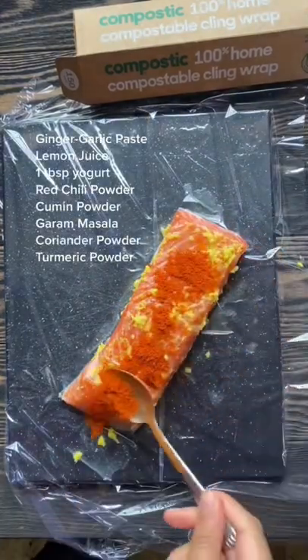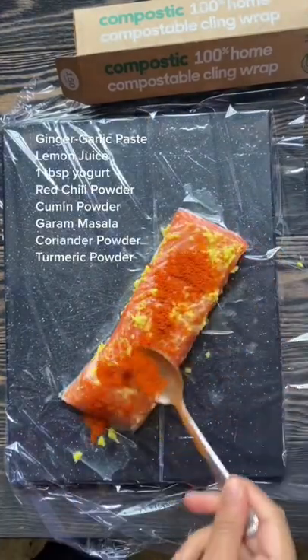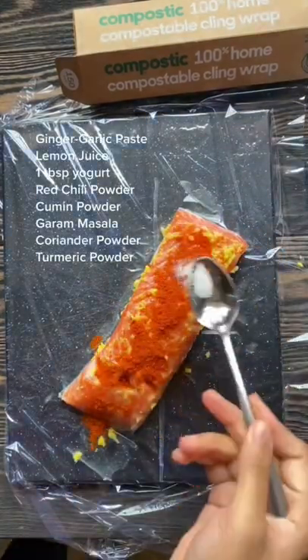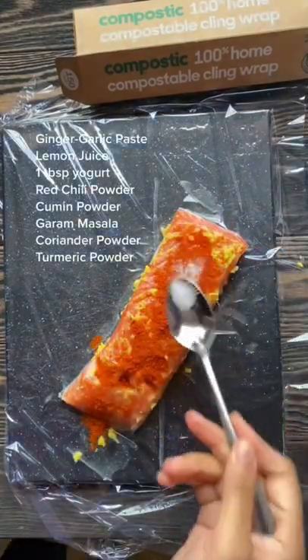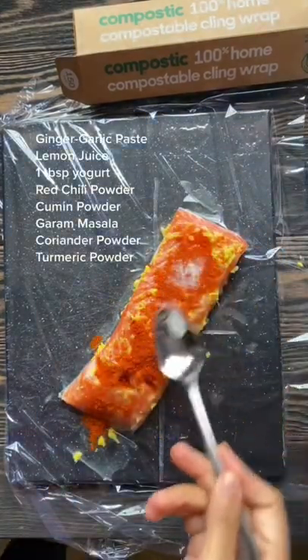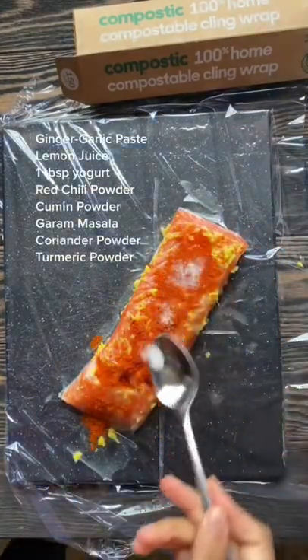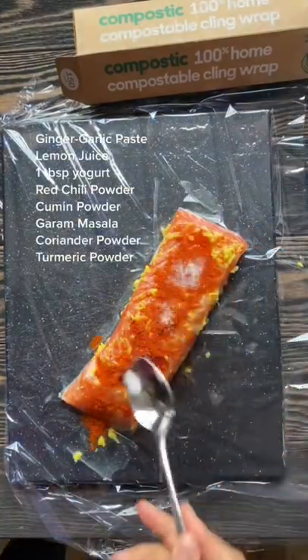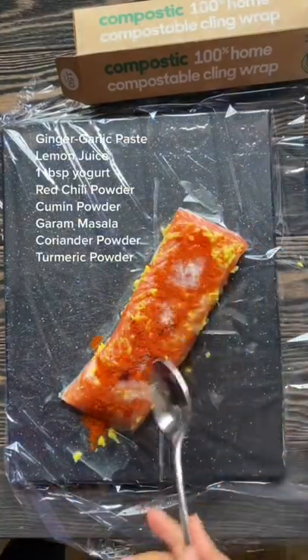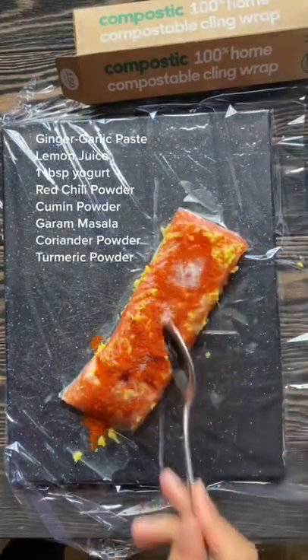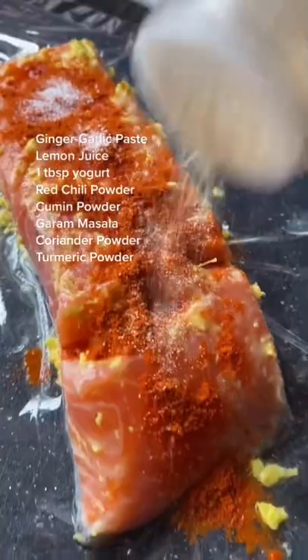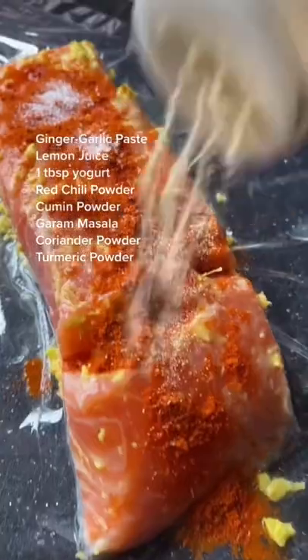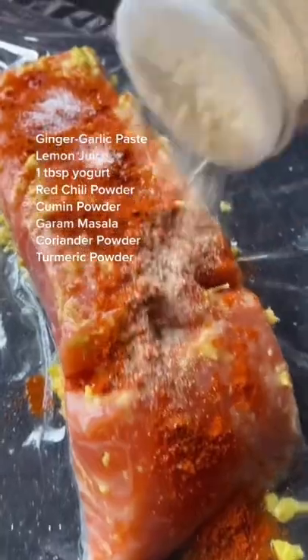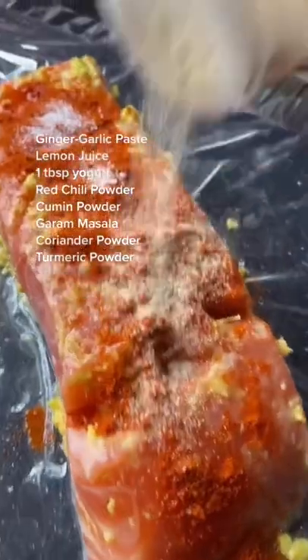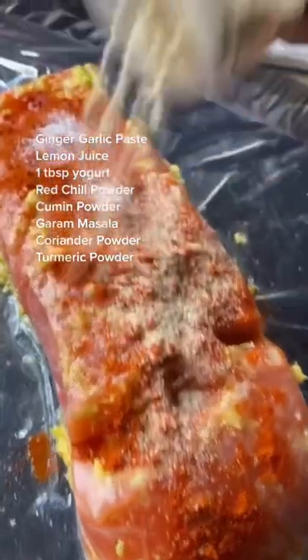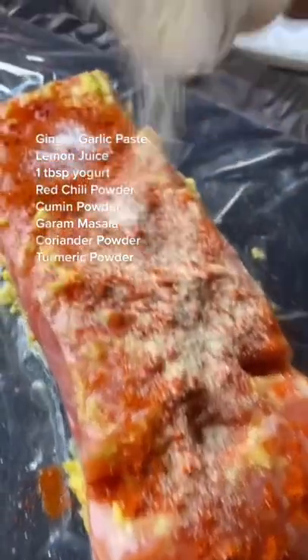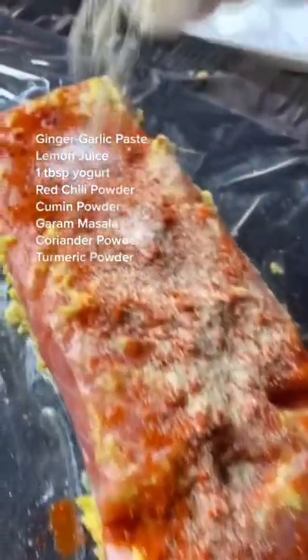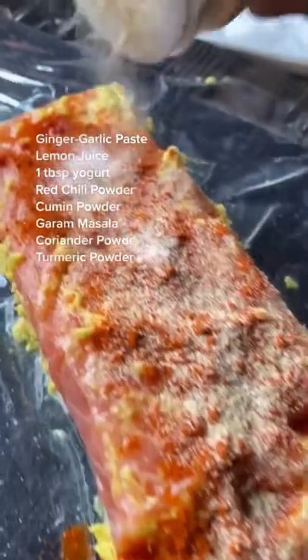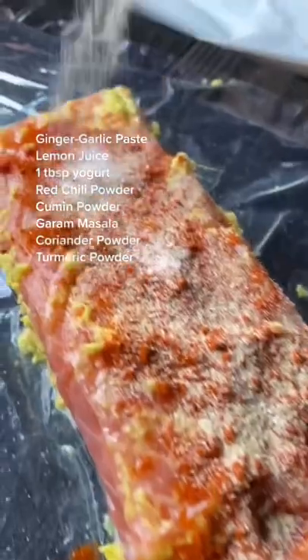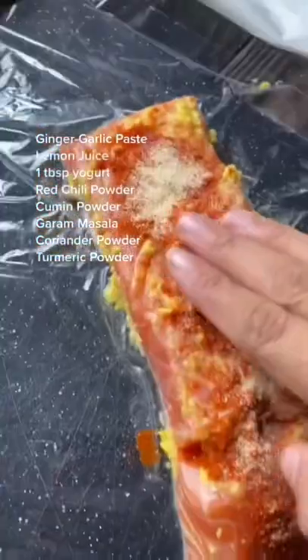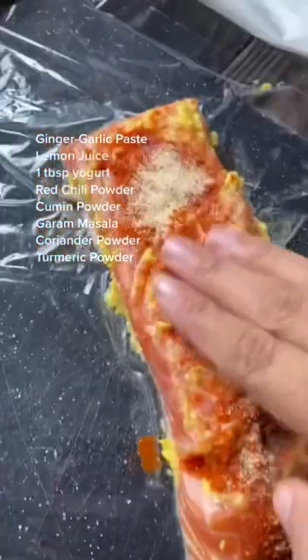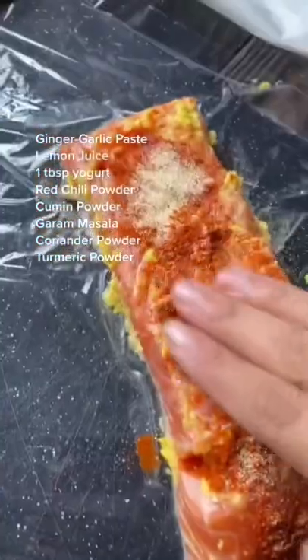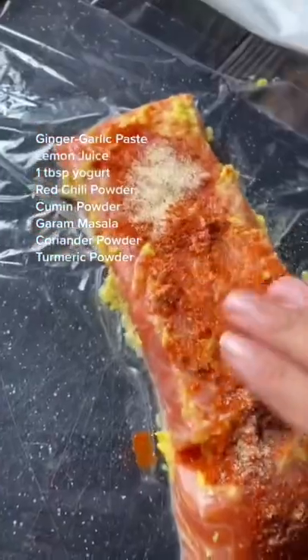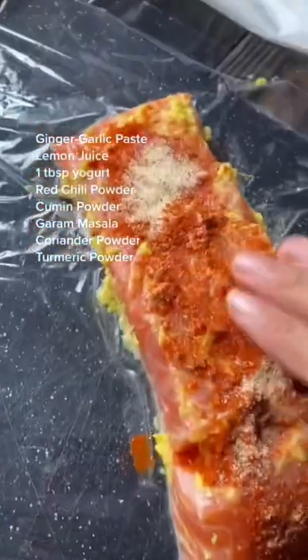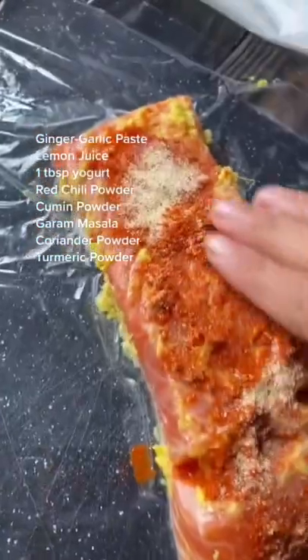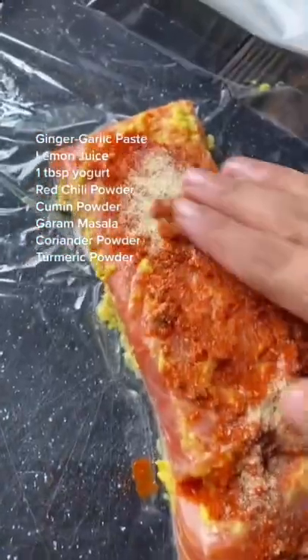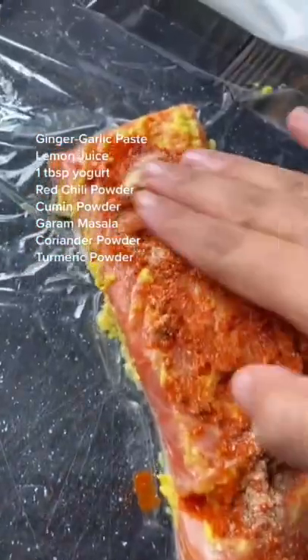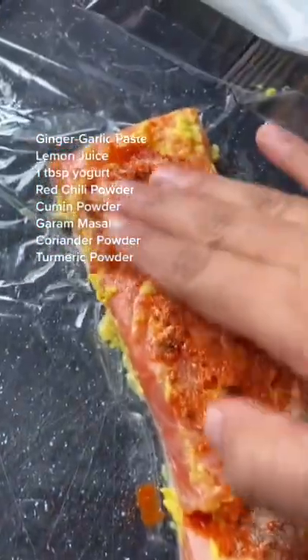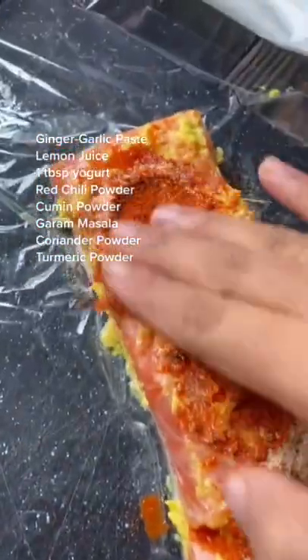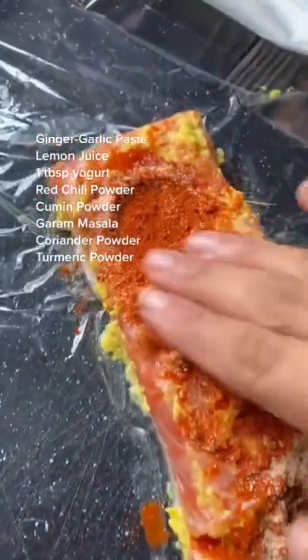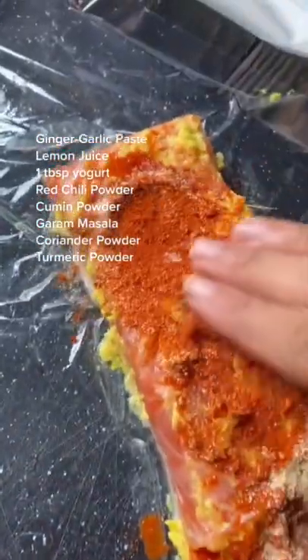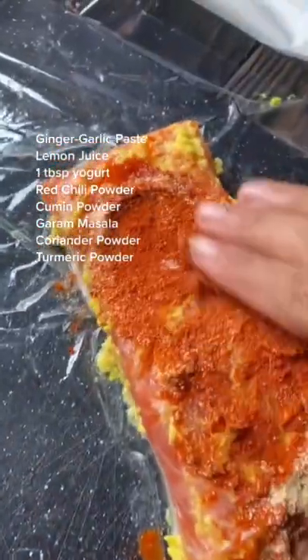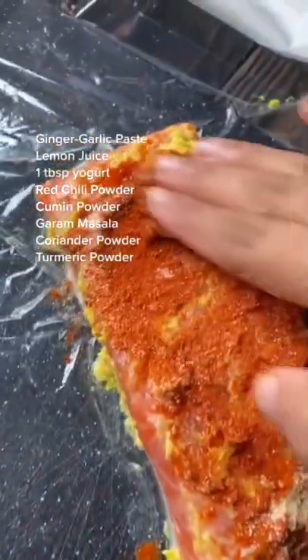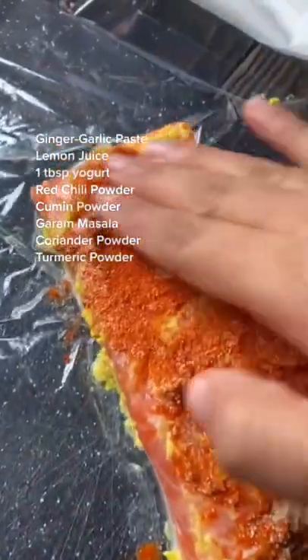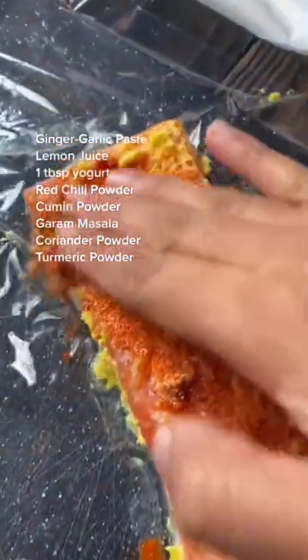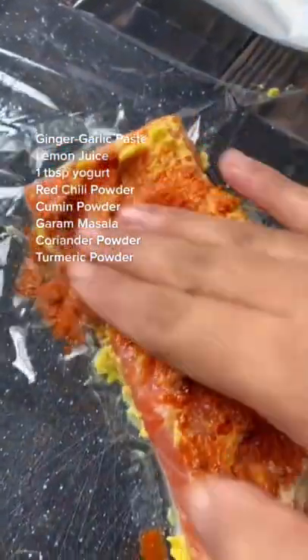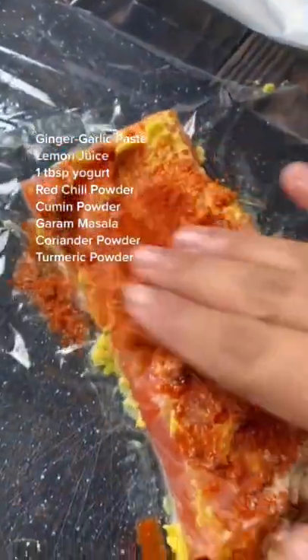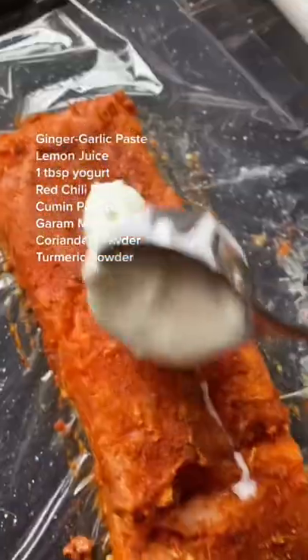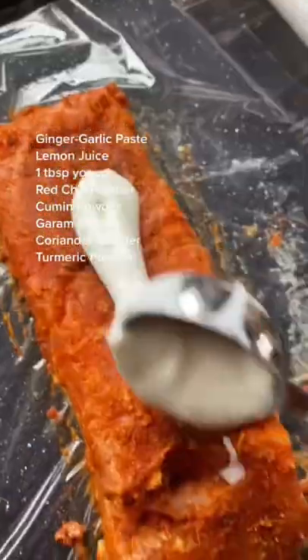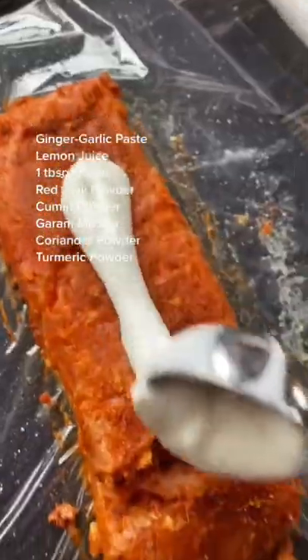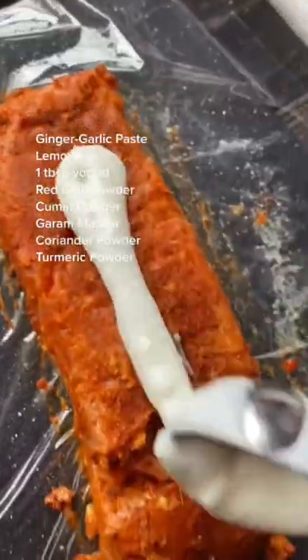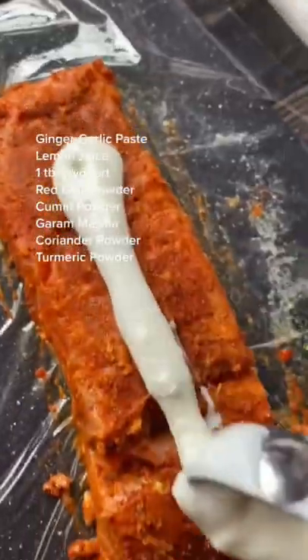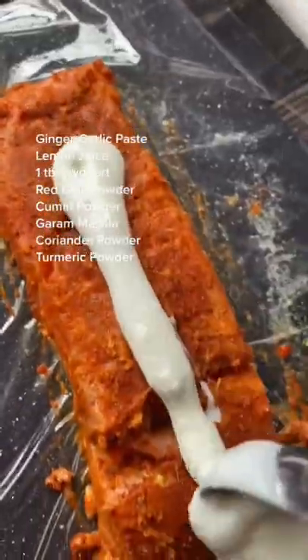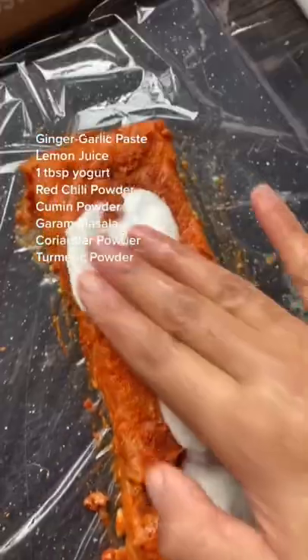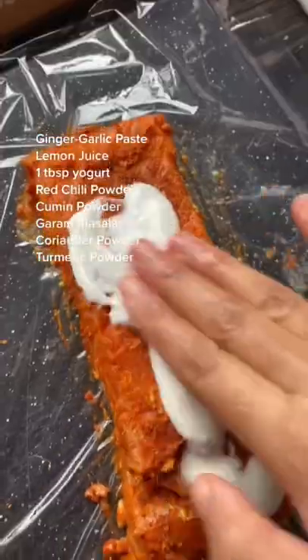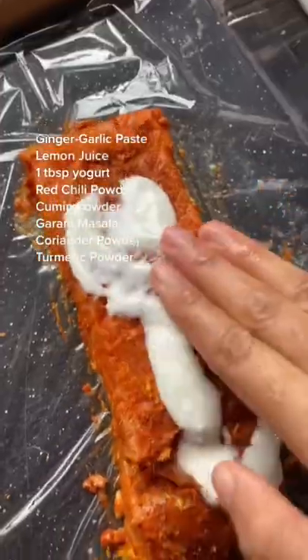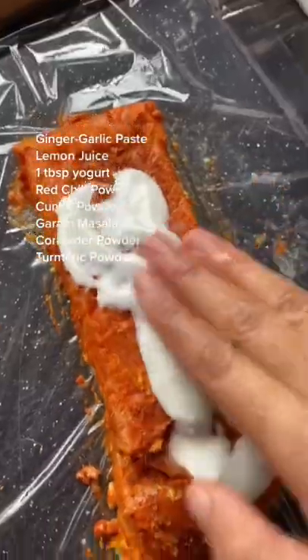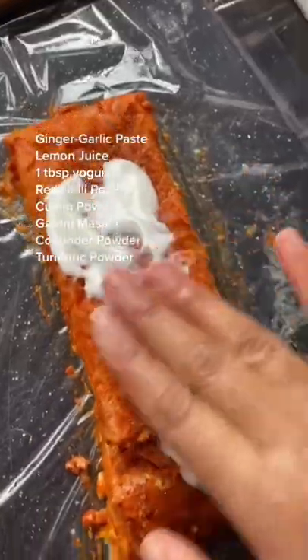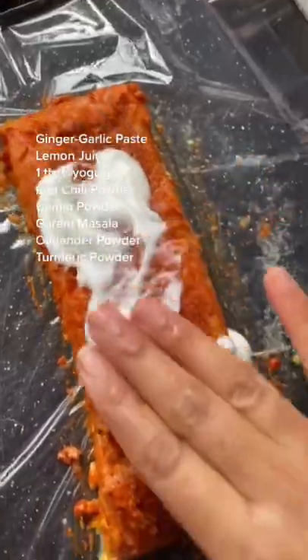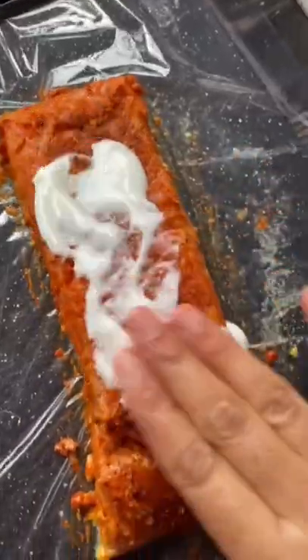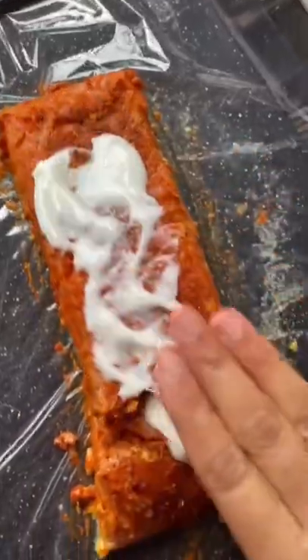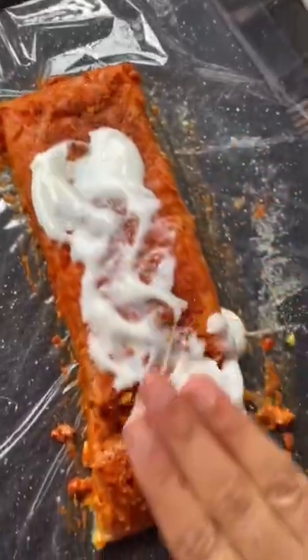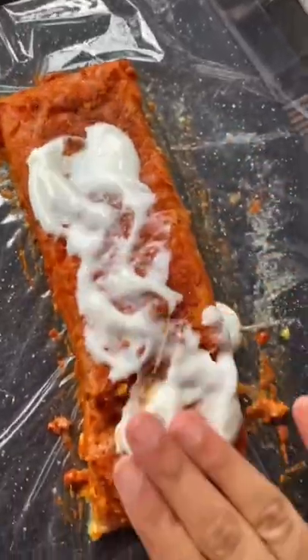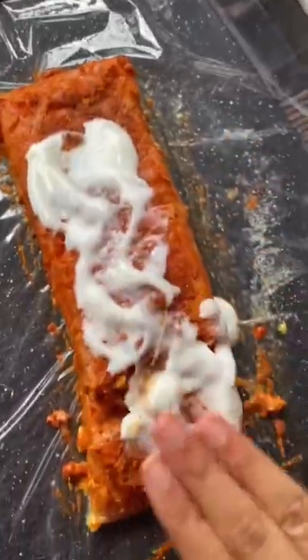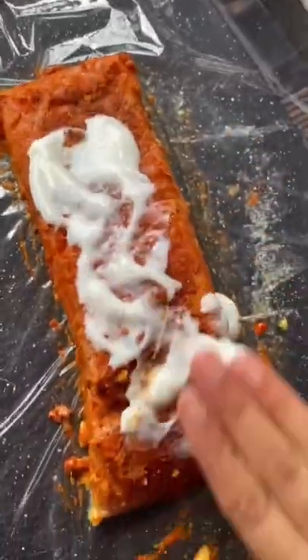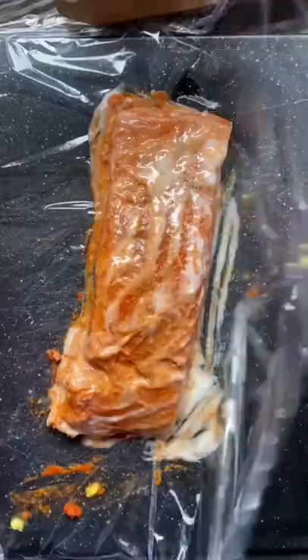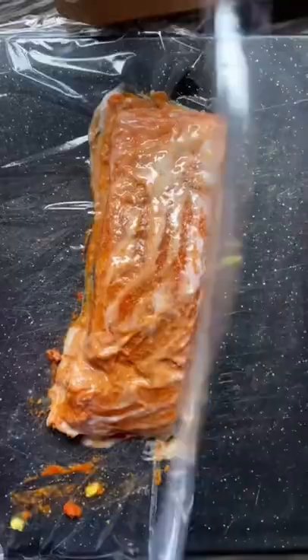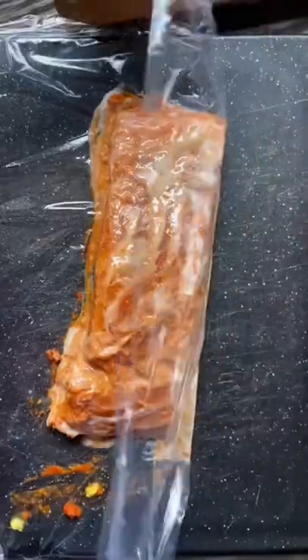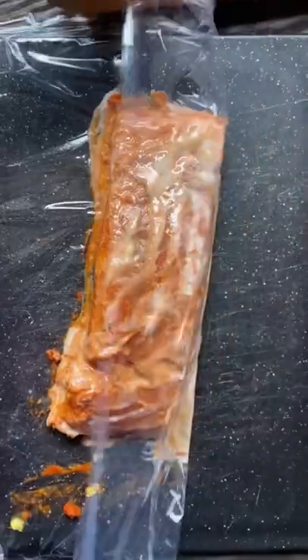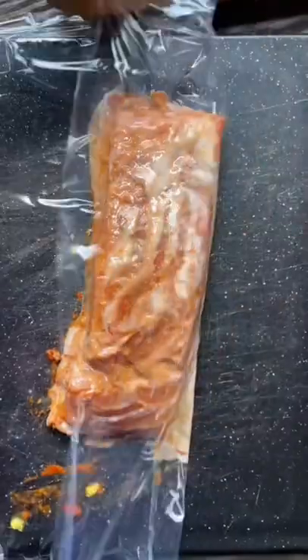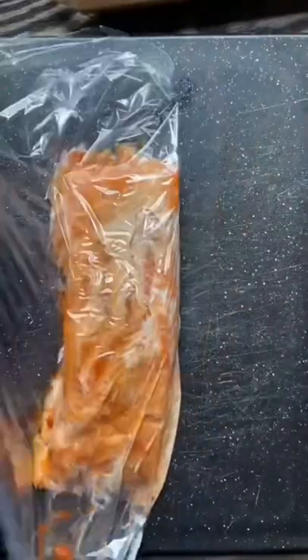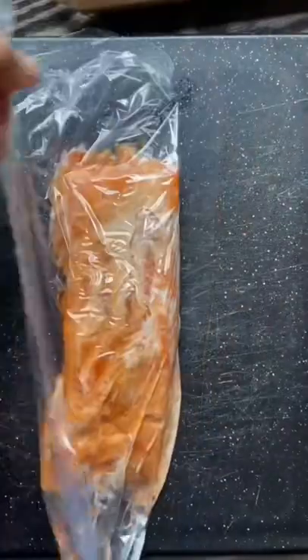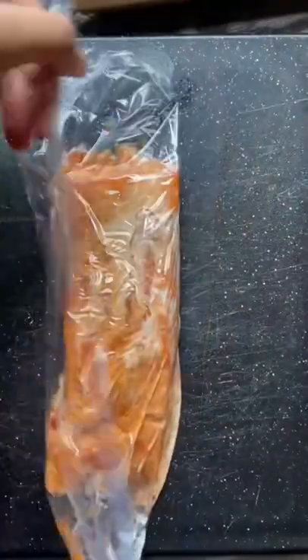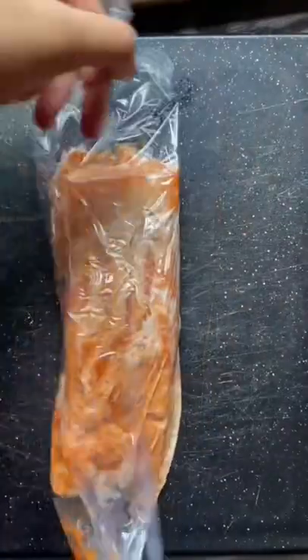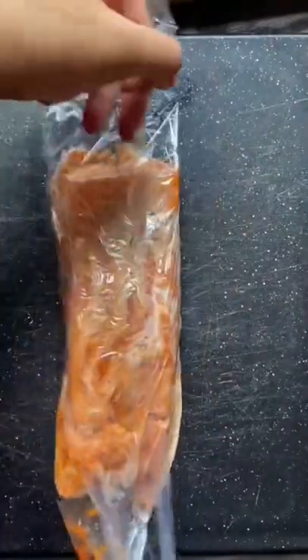Add some ginger-garlic paste, salt, red chili powder, cumin powder, coriander powder, turmeric powder, and a little bit of yogurt.